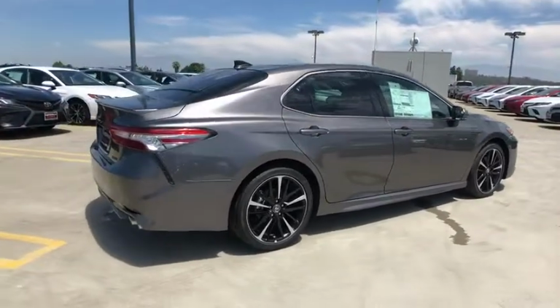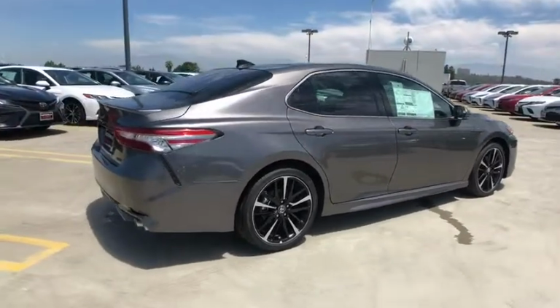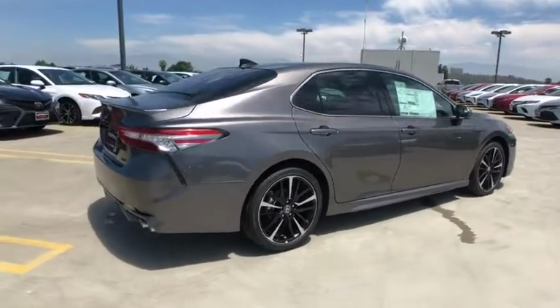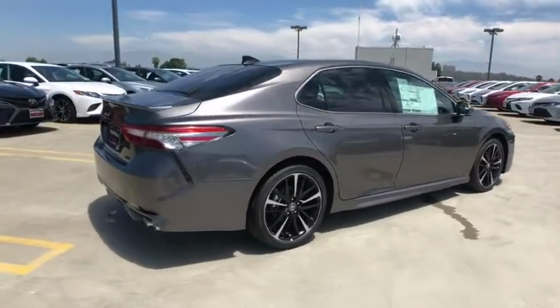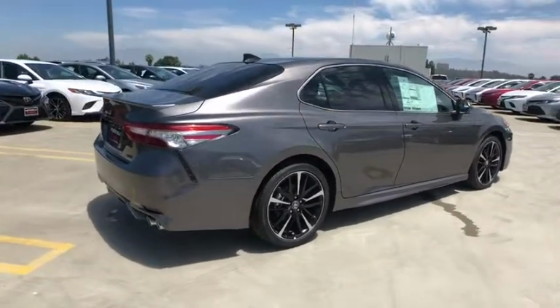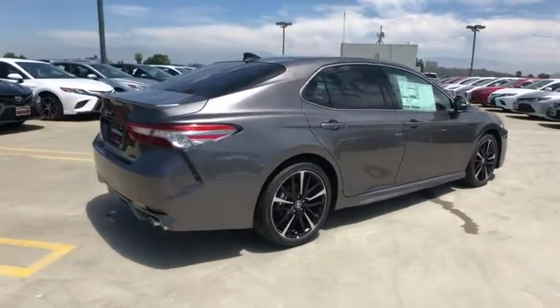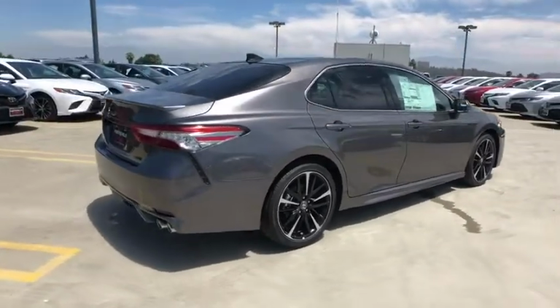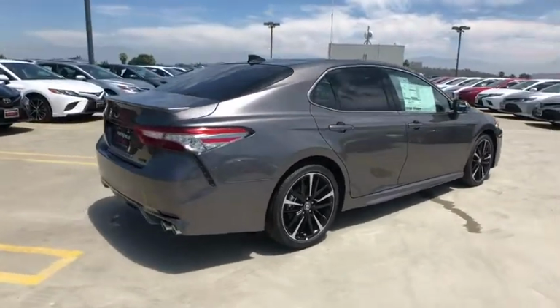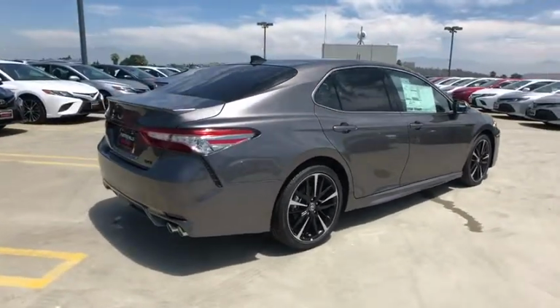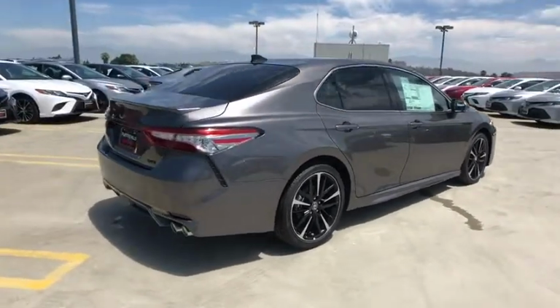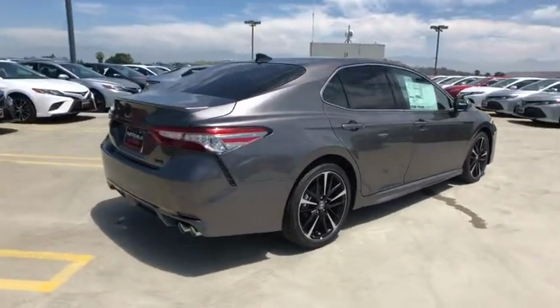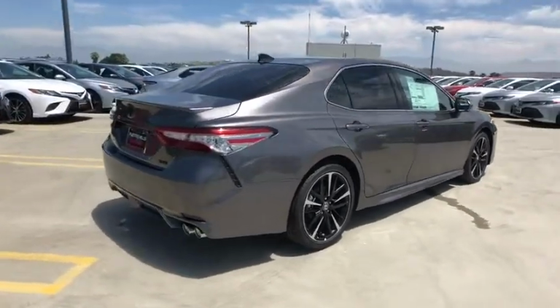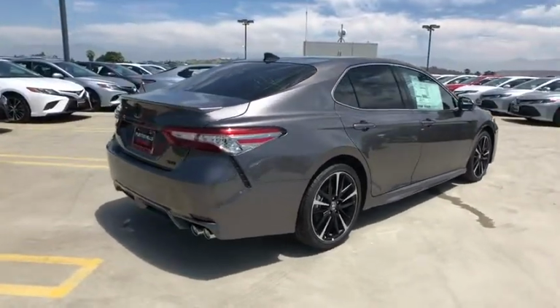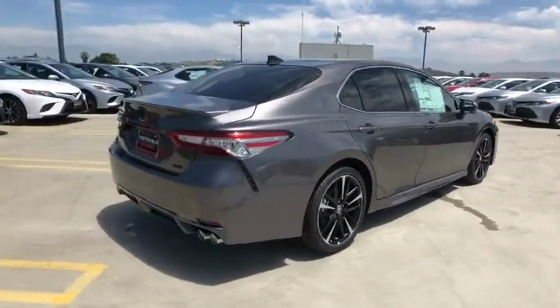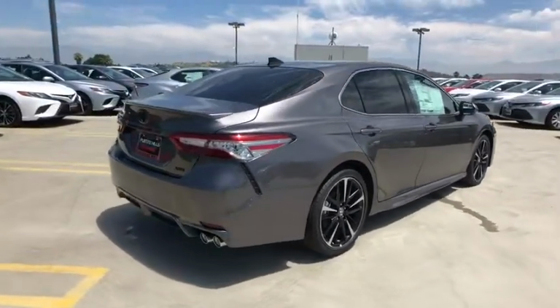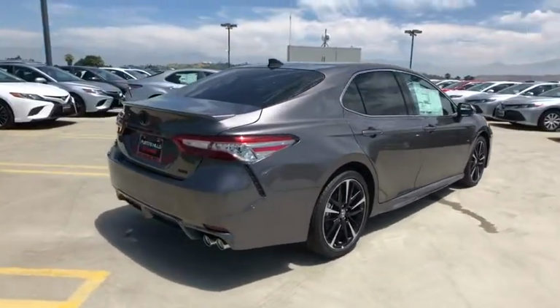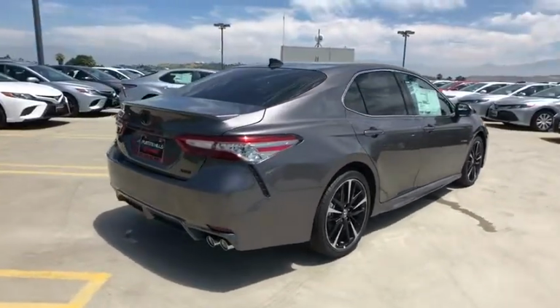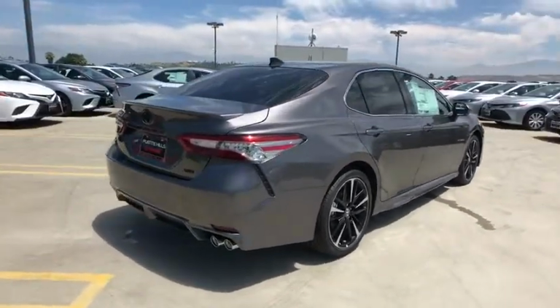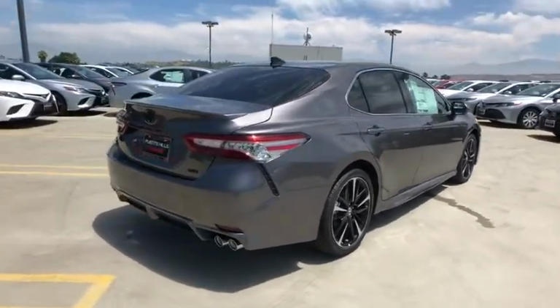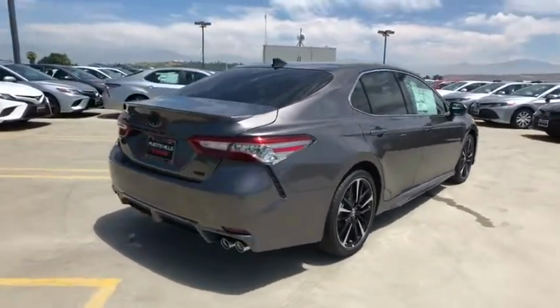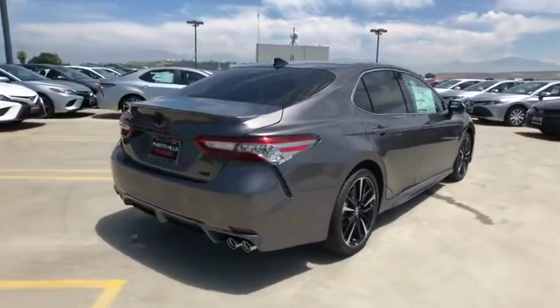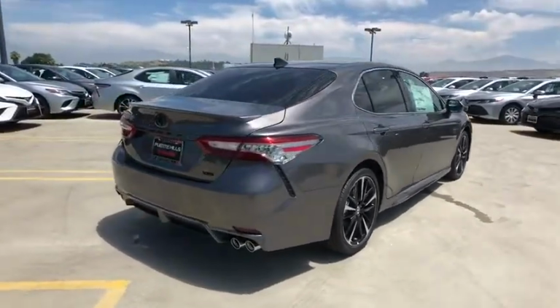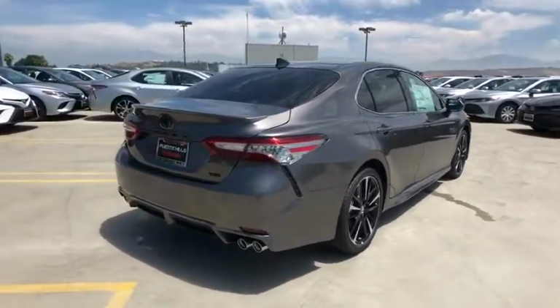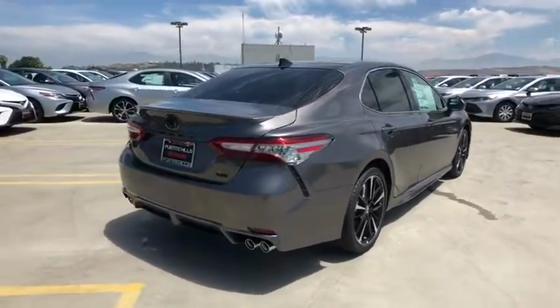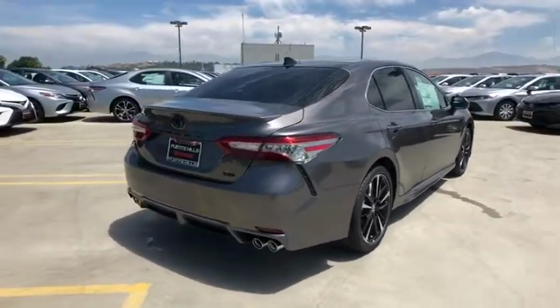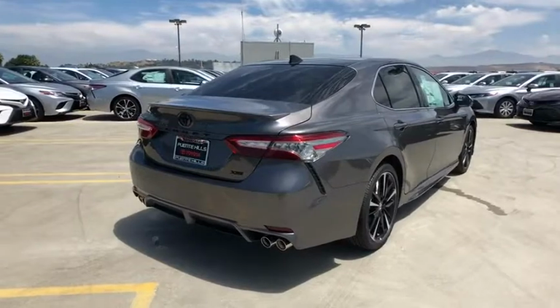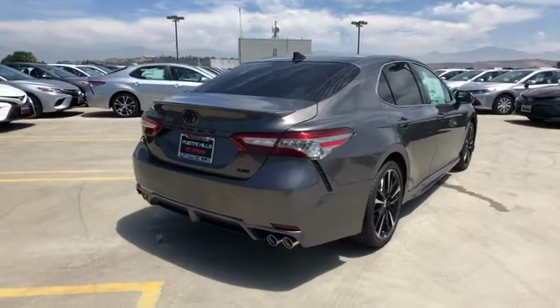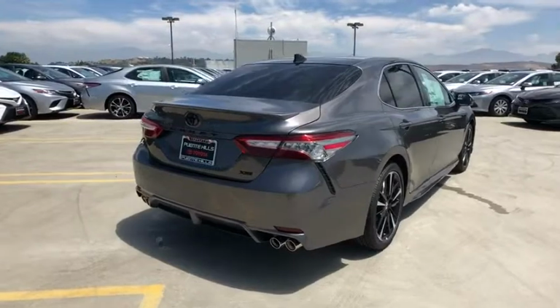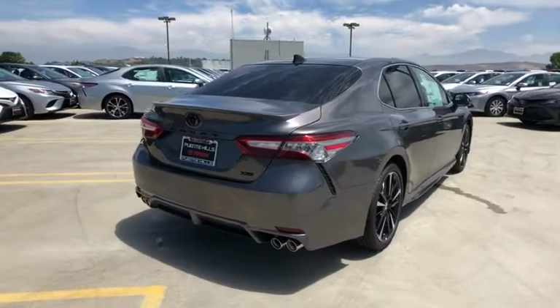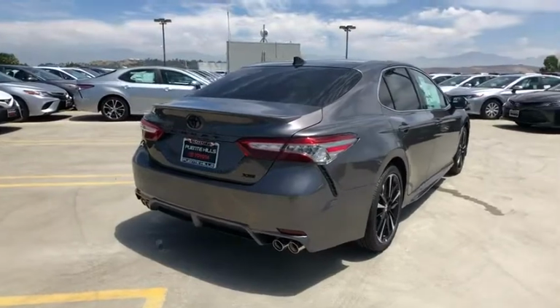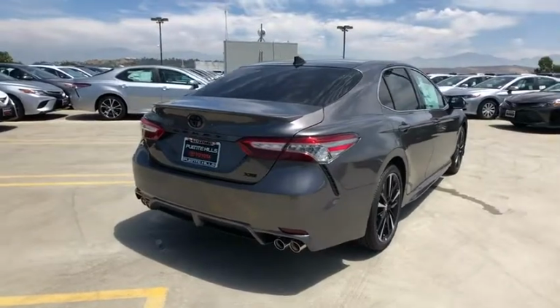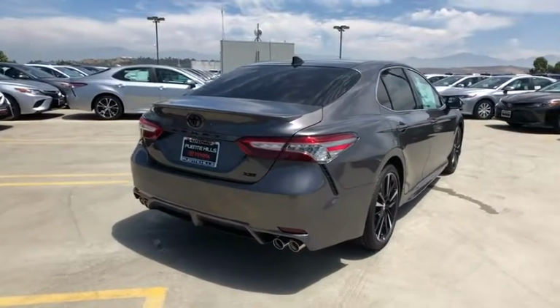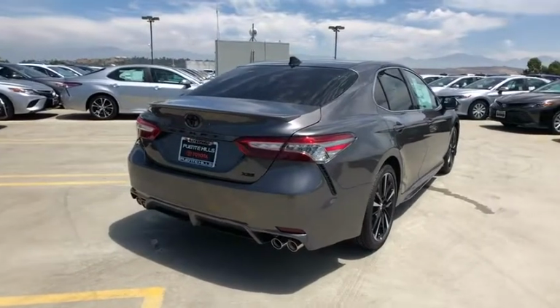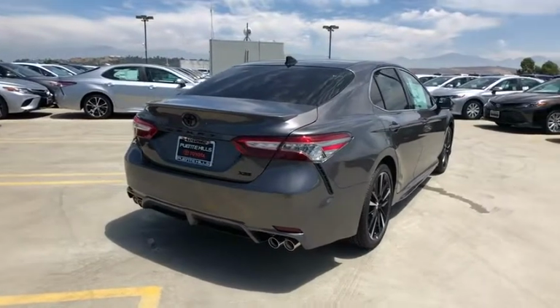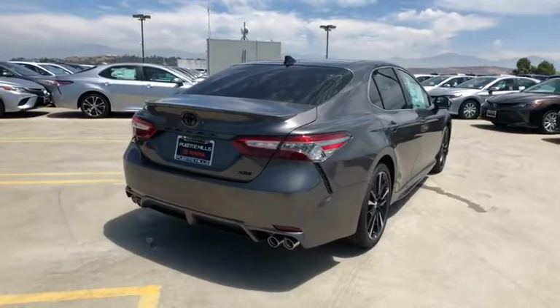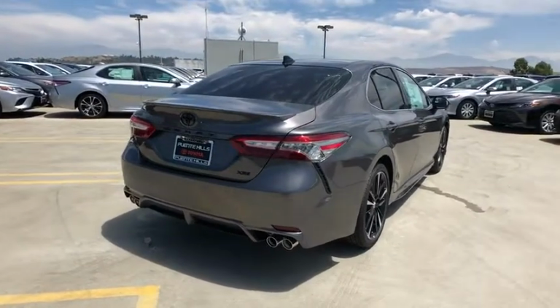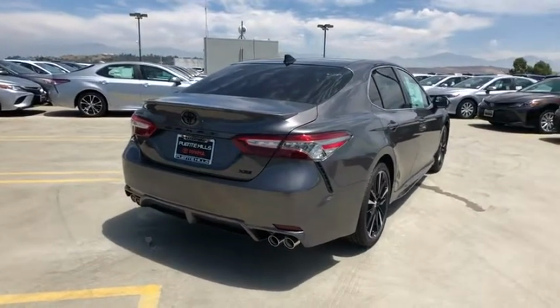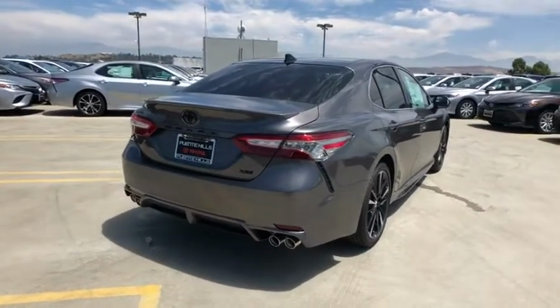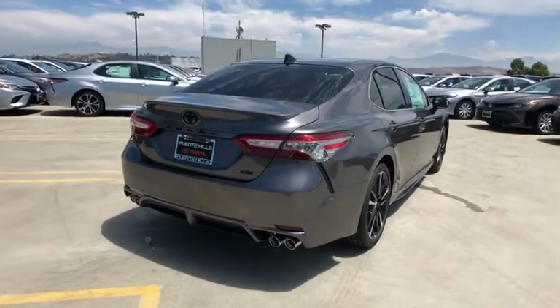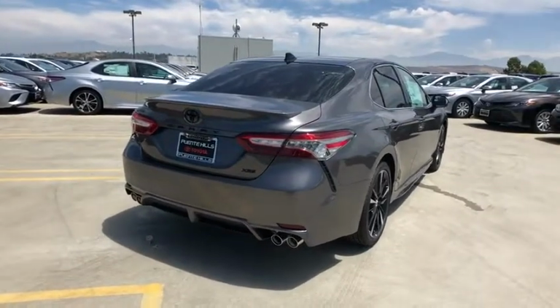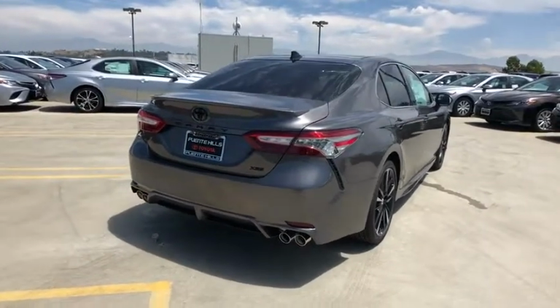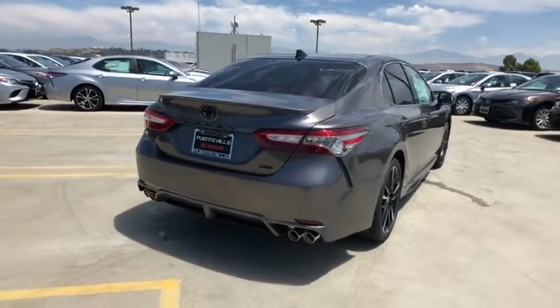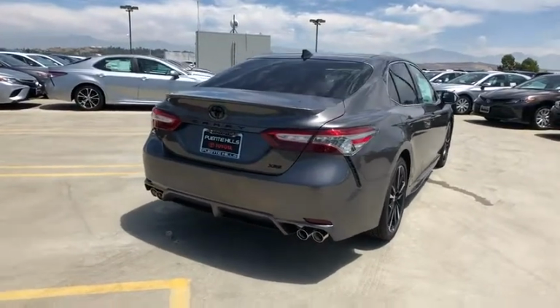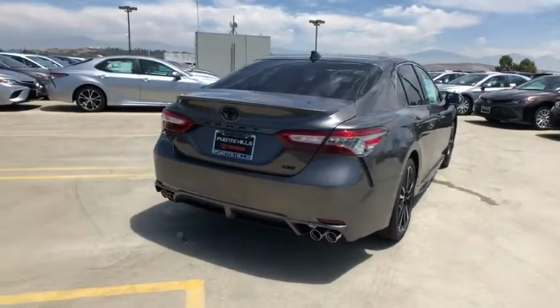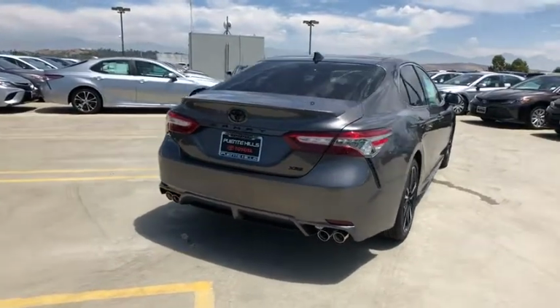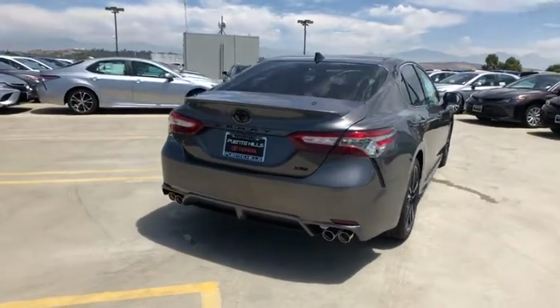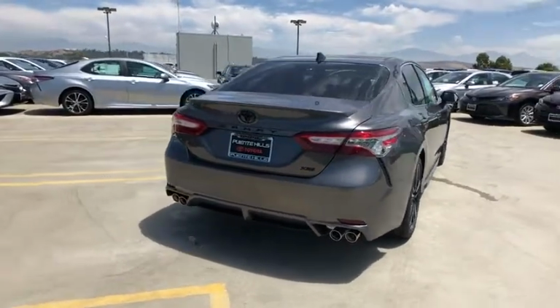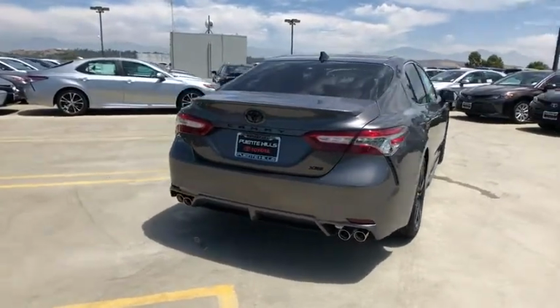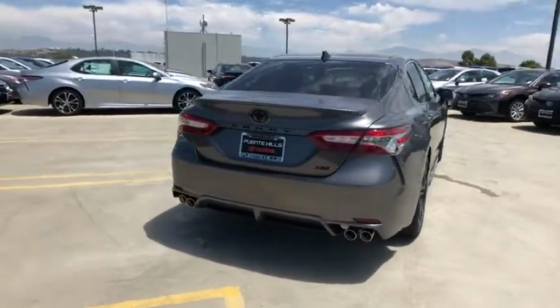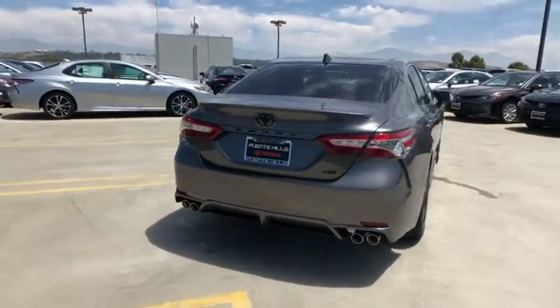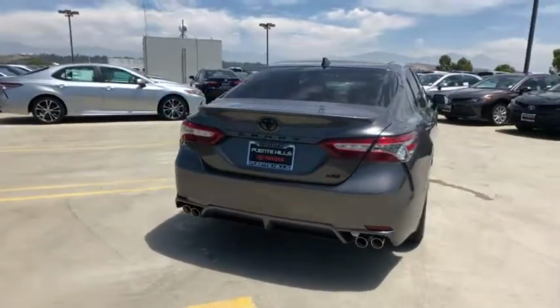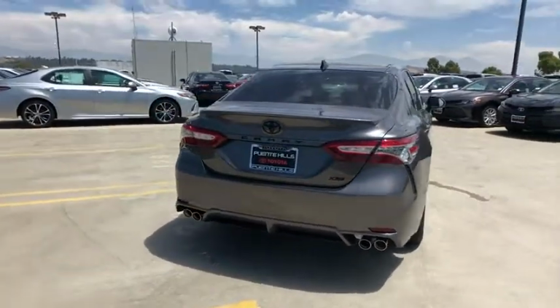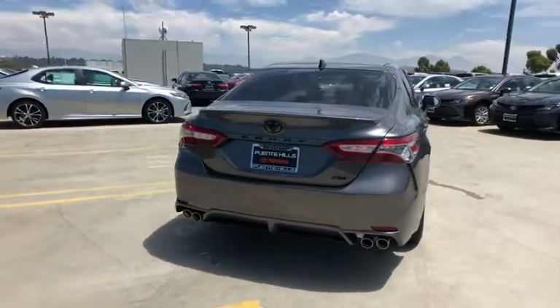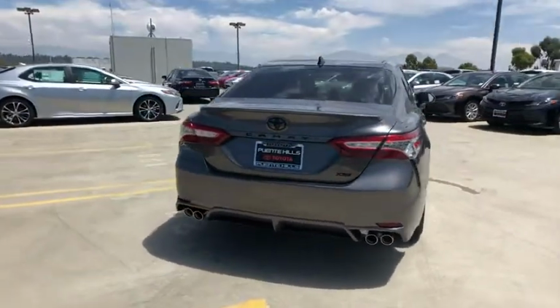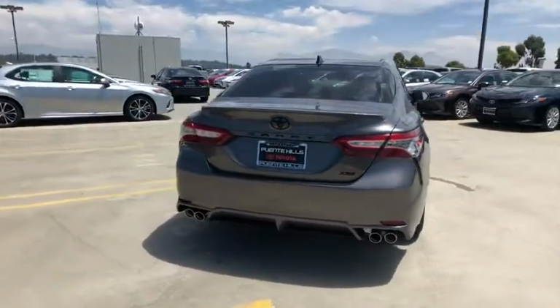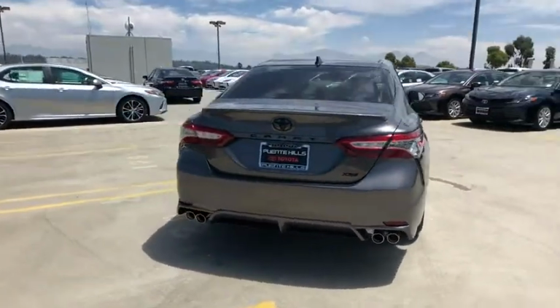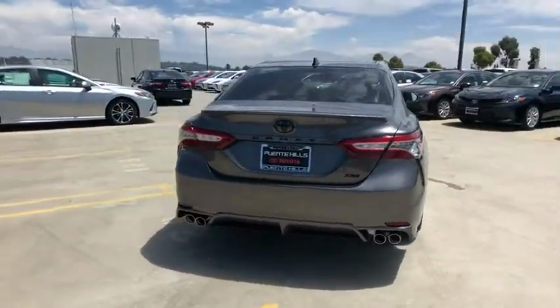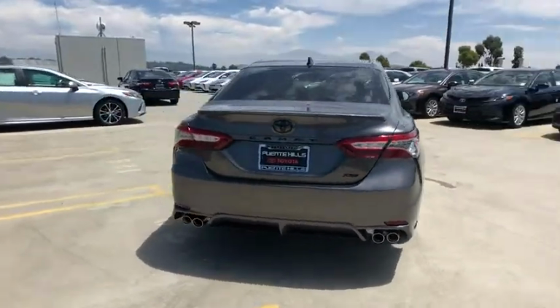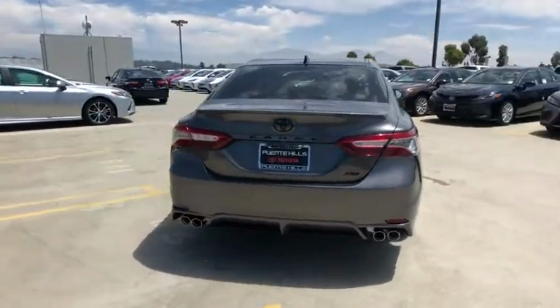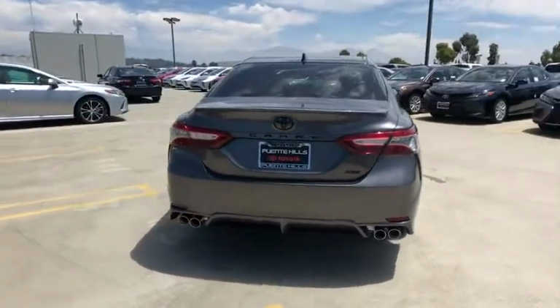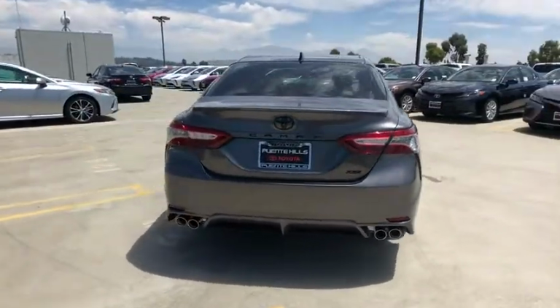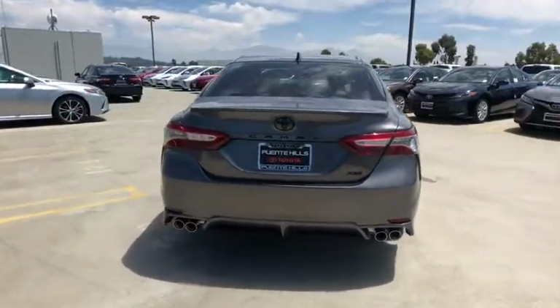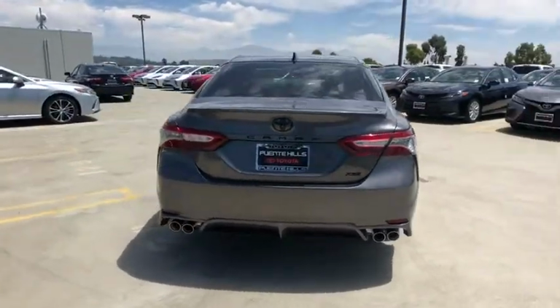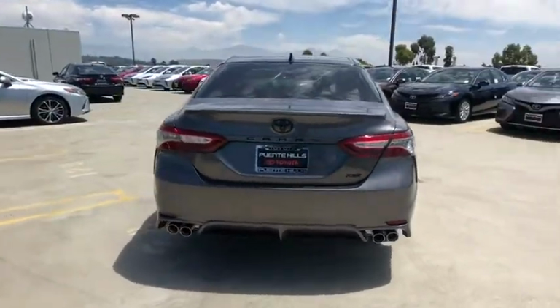Stability control, backup camera, anti-lock braking system, front wheel drive, clock, compass, electronic stability control.